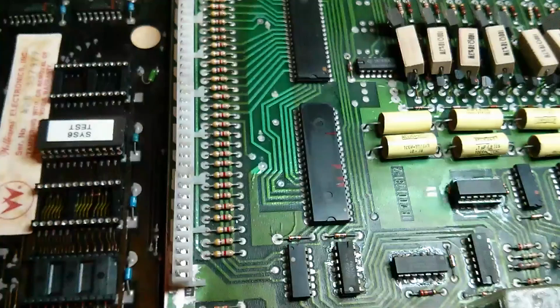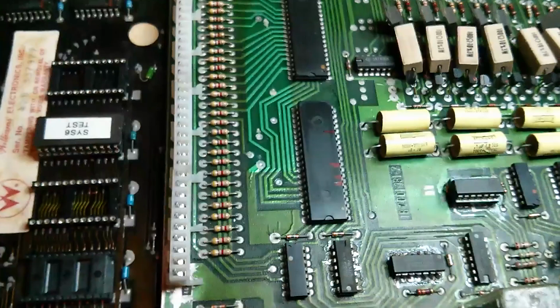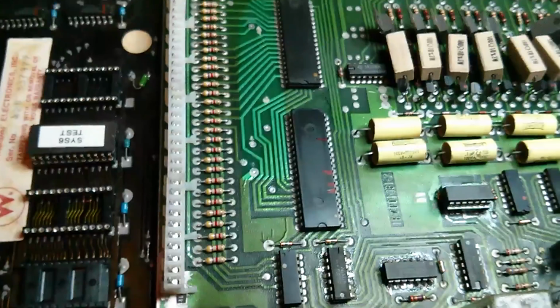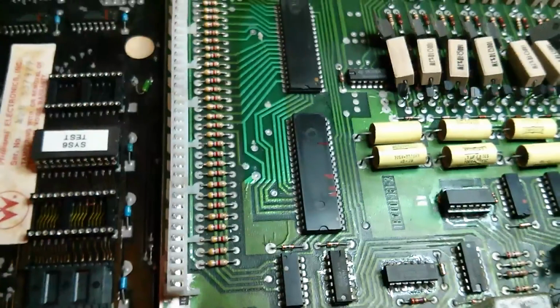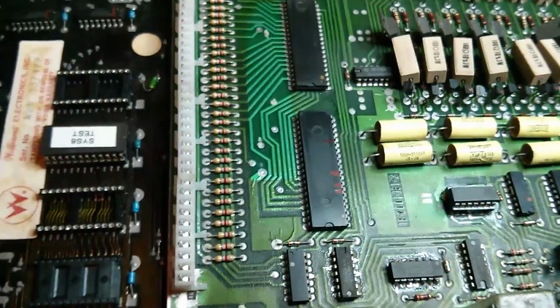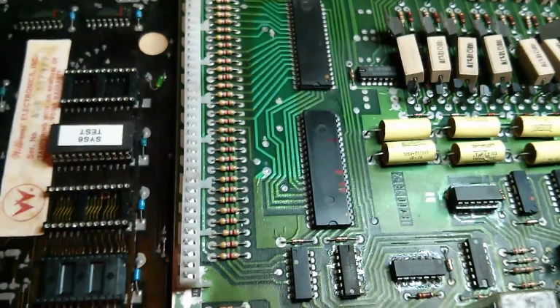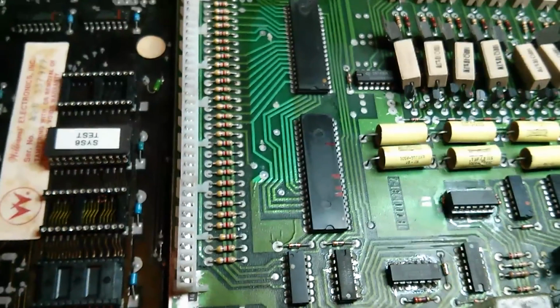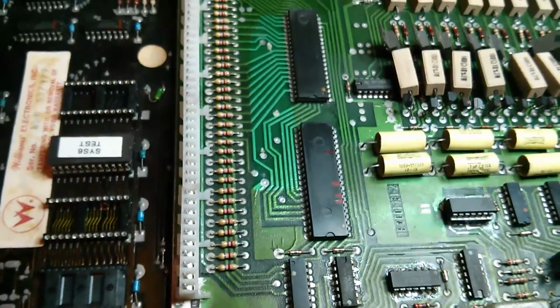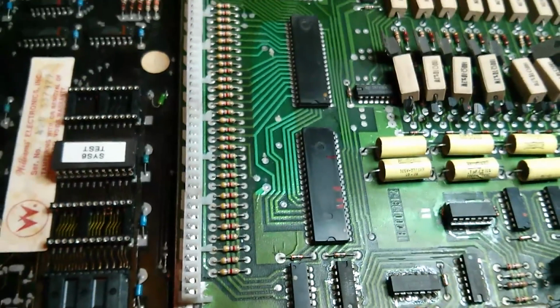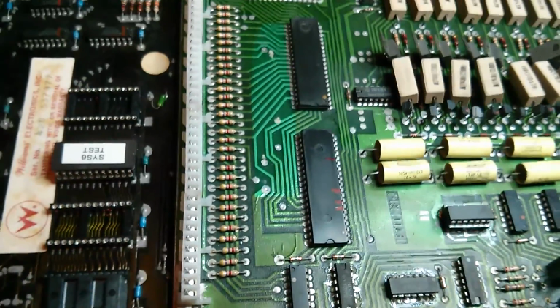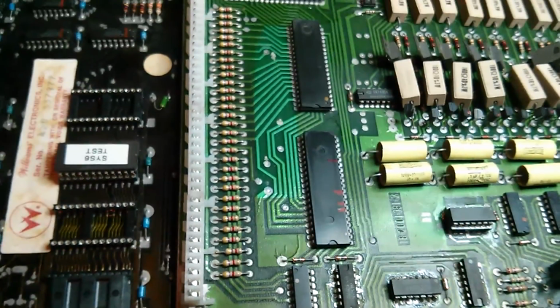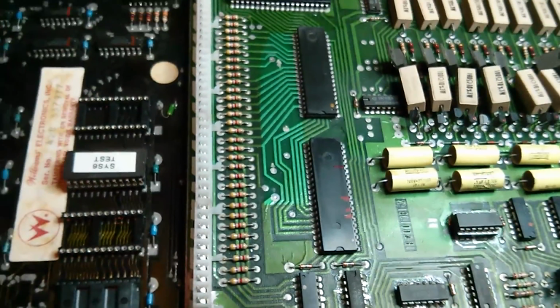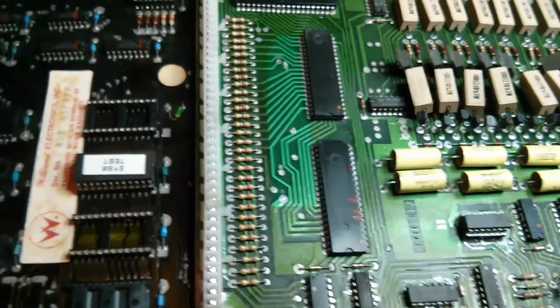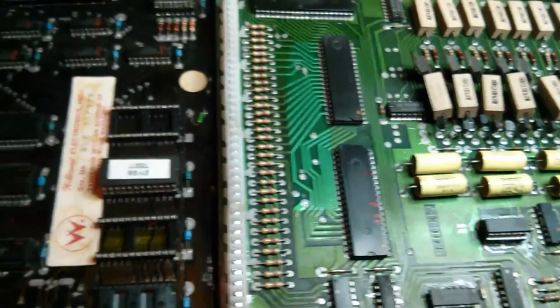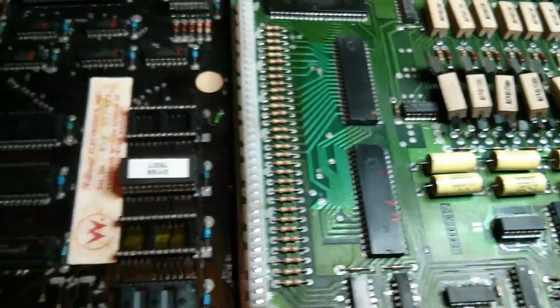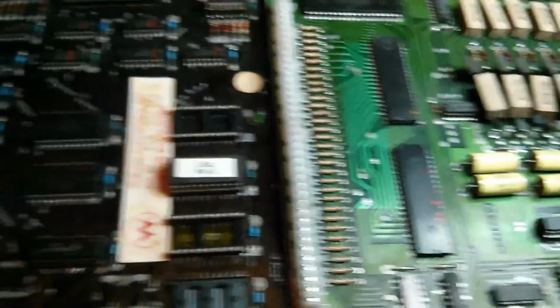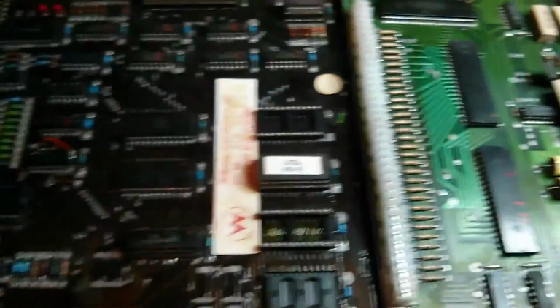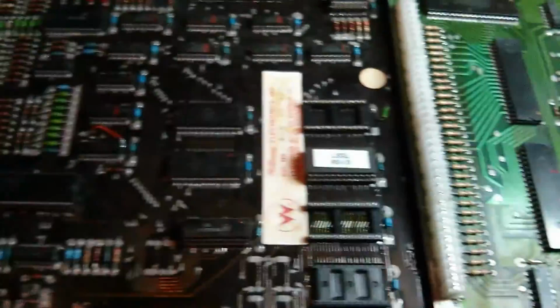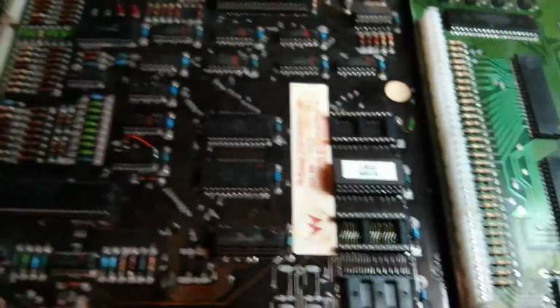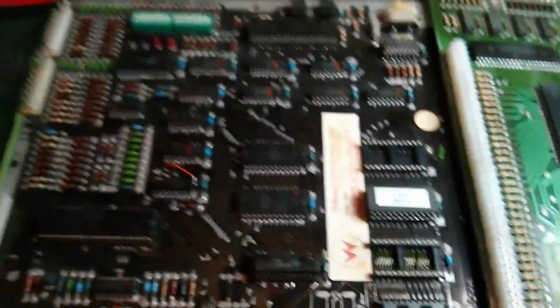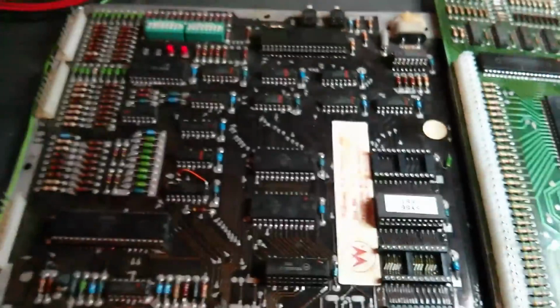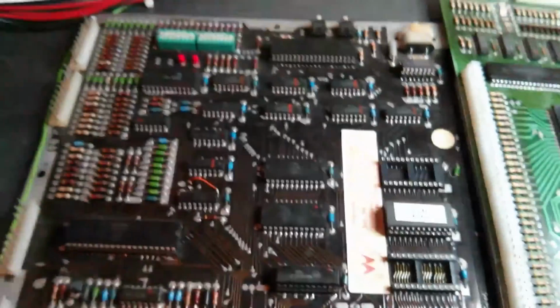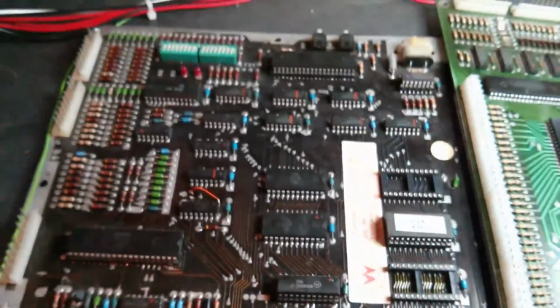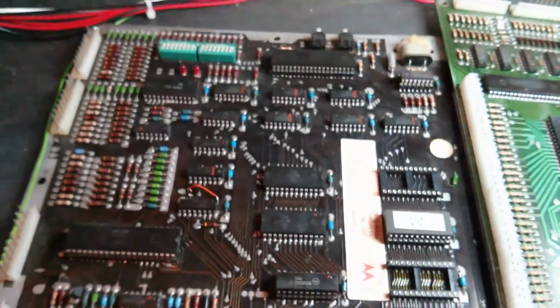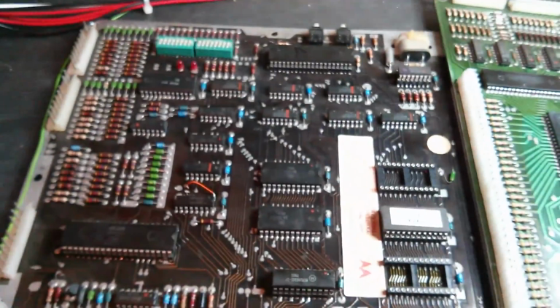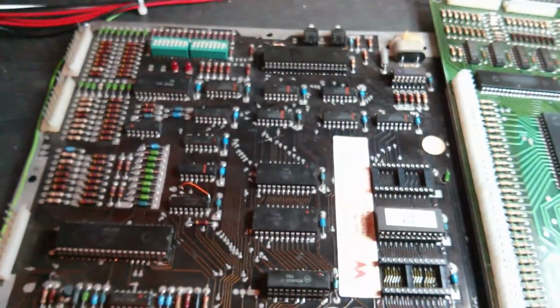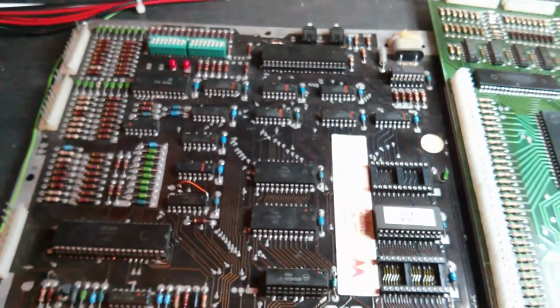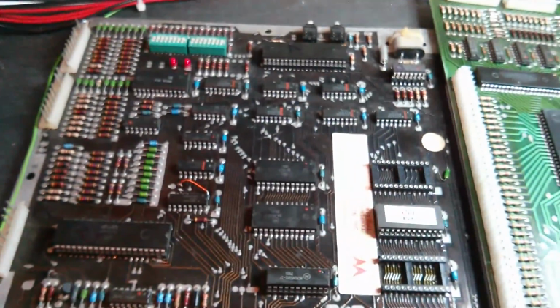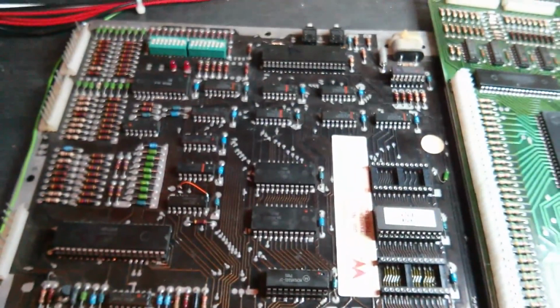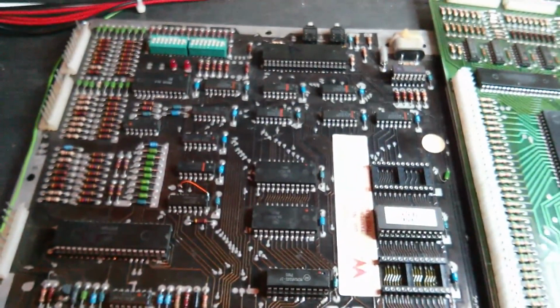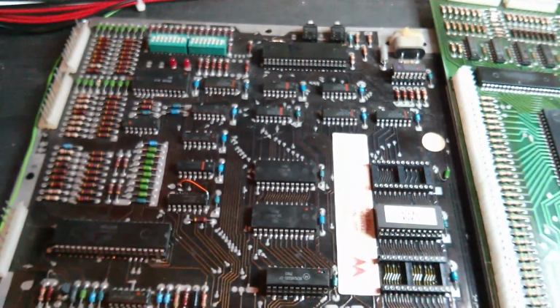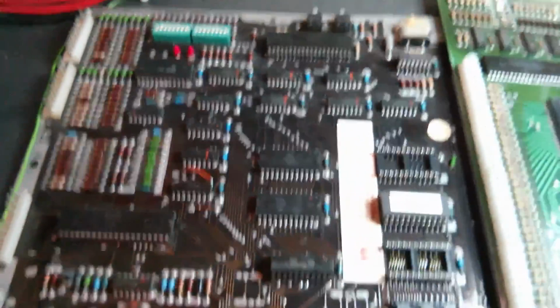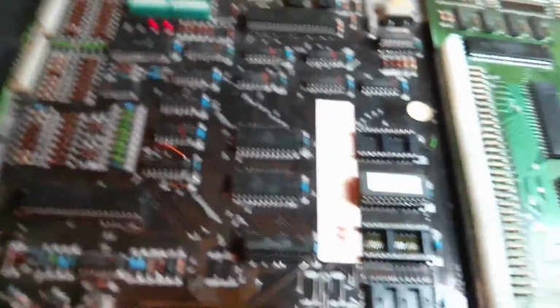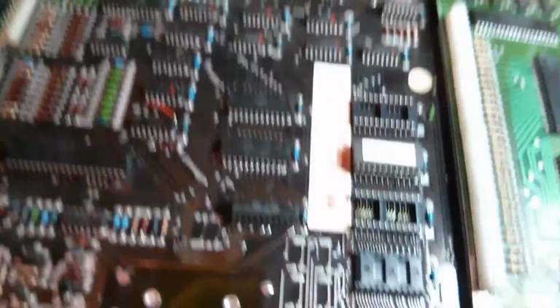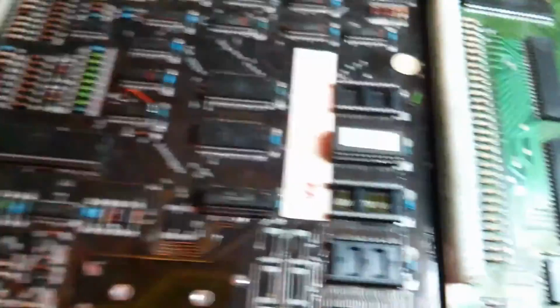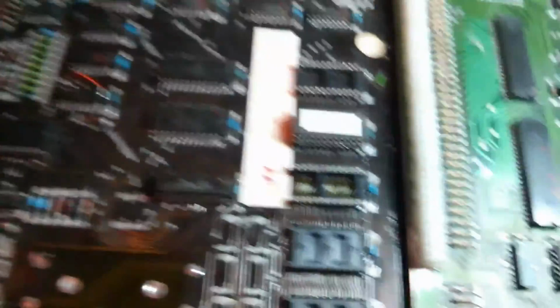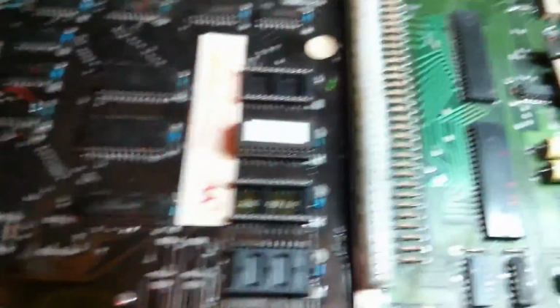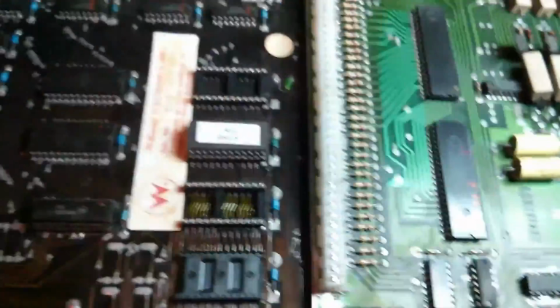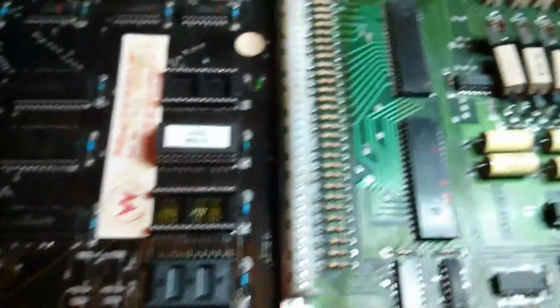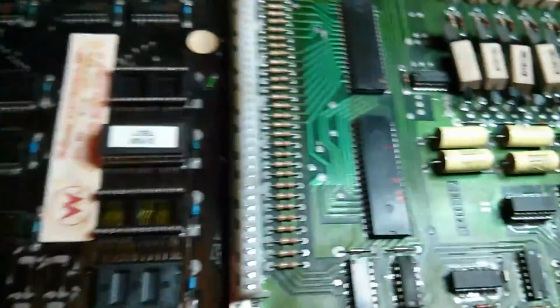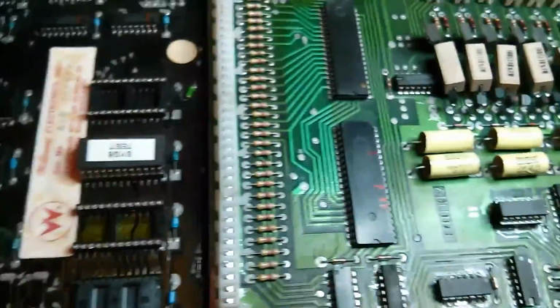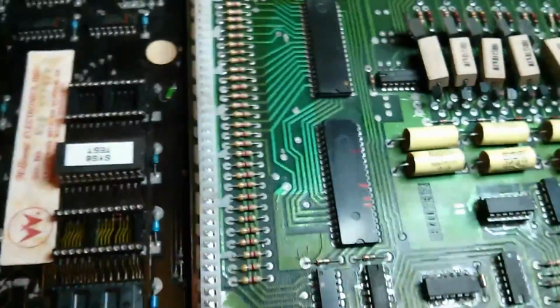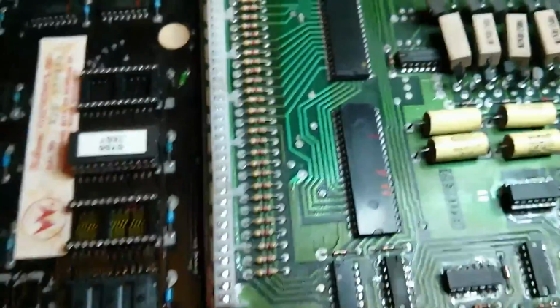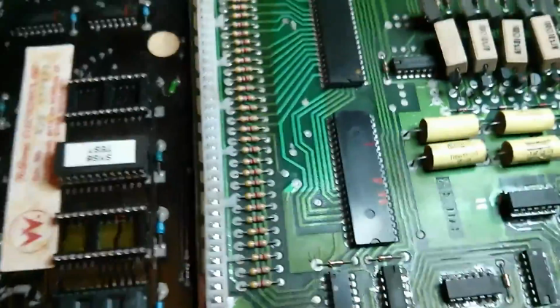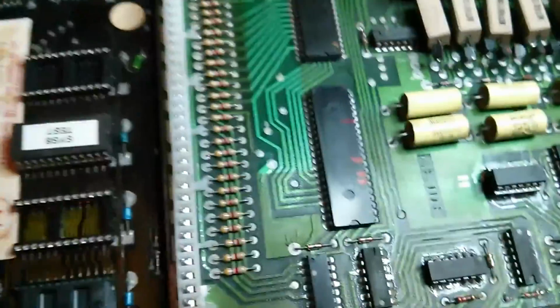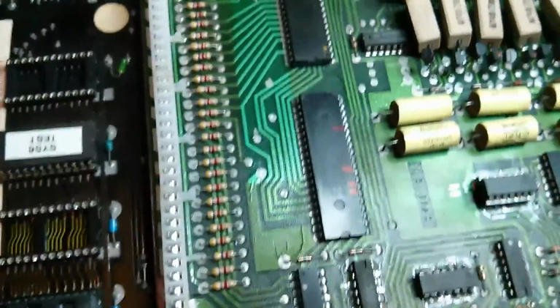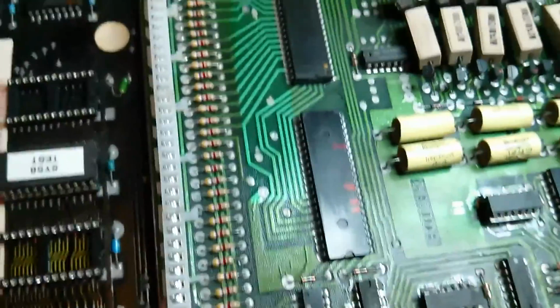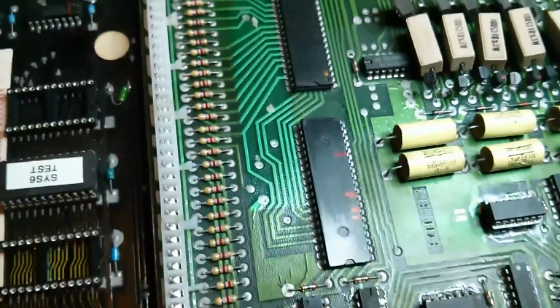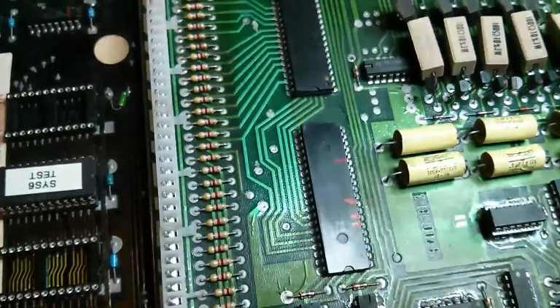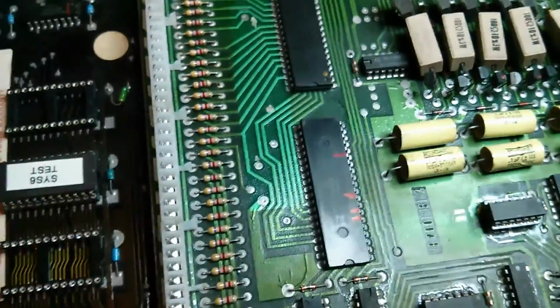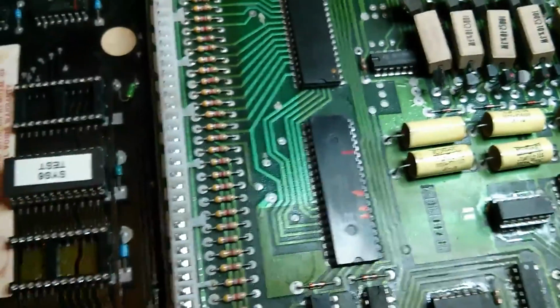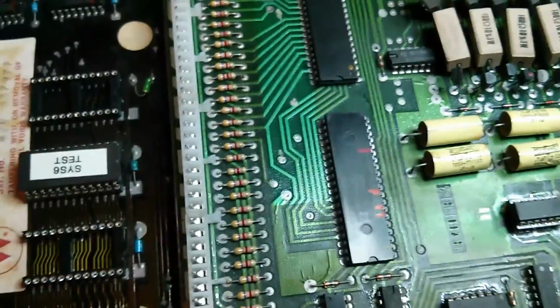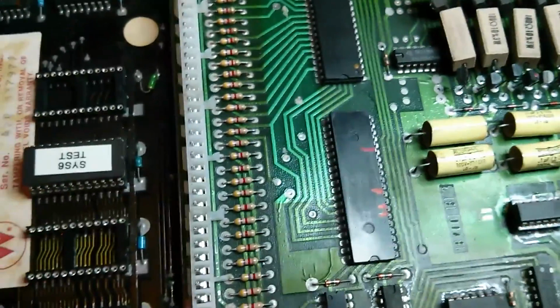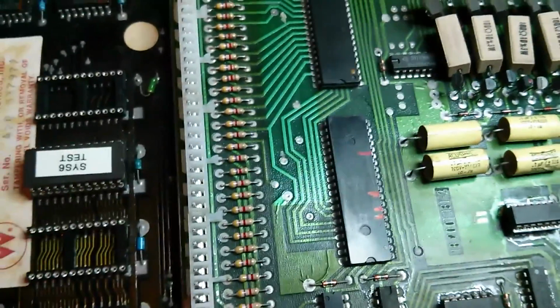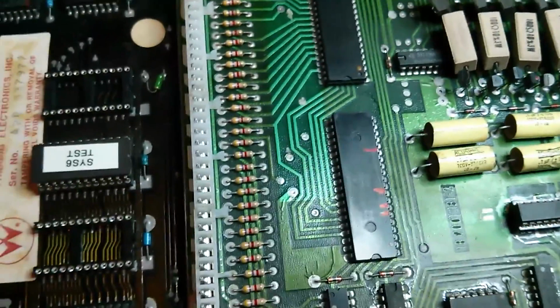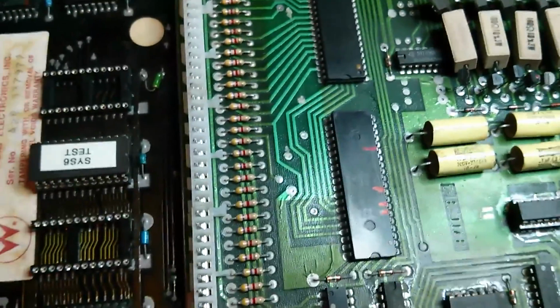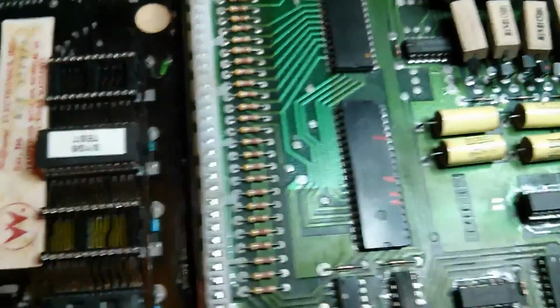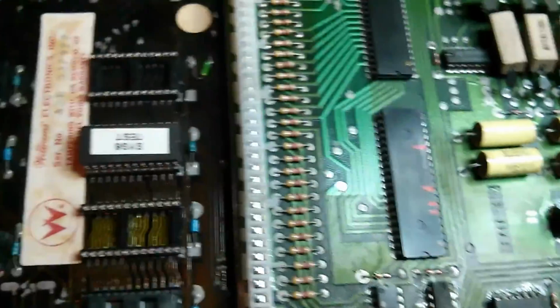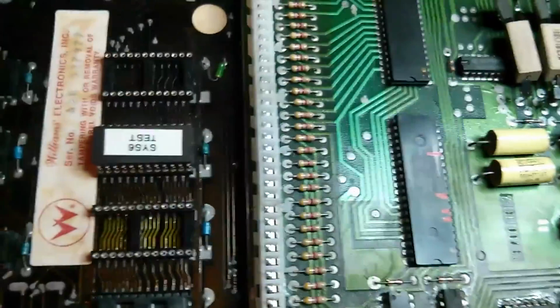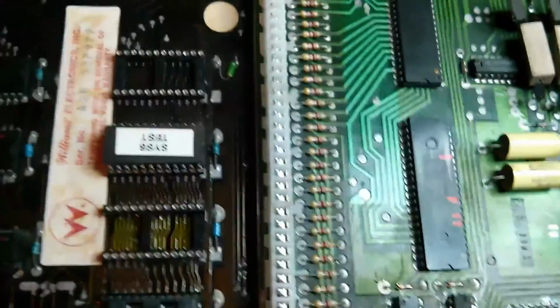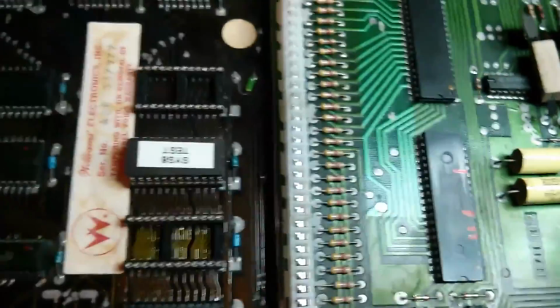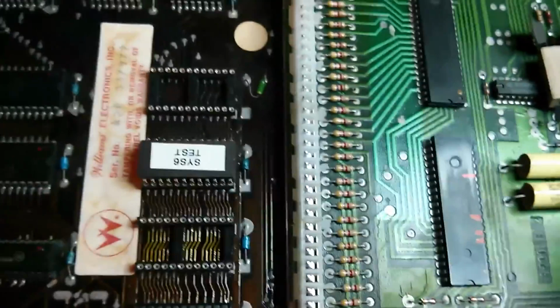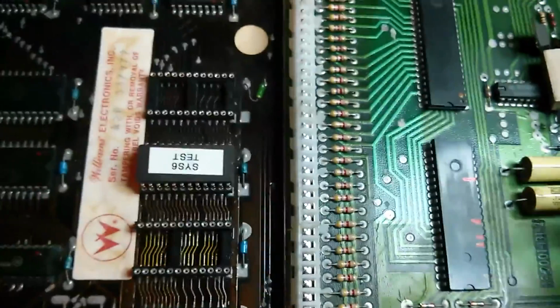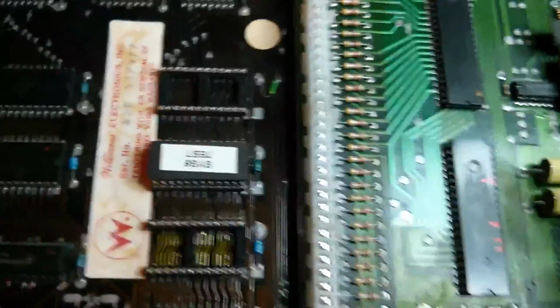We've got the driver board connected to the CPU board. Test ROM is in and running, and we're just testing out the outputs on the PIAs.